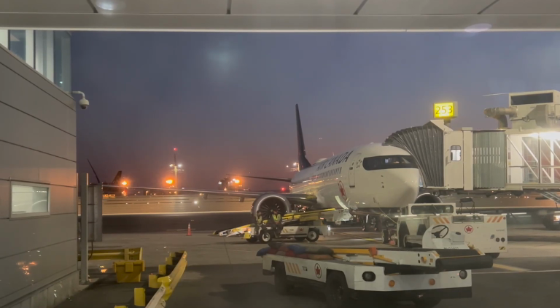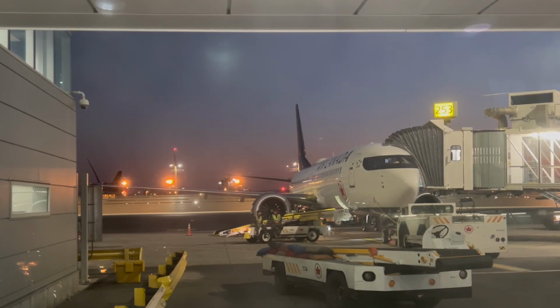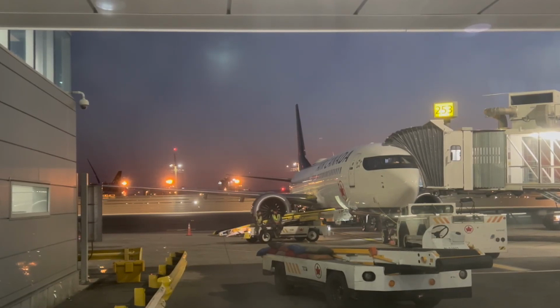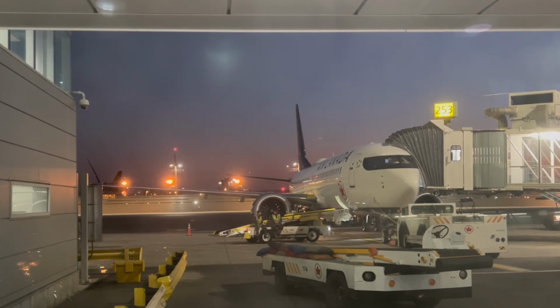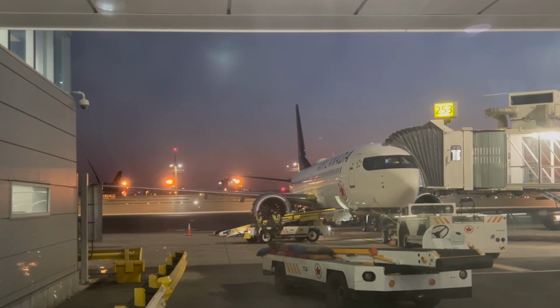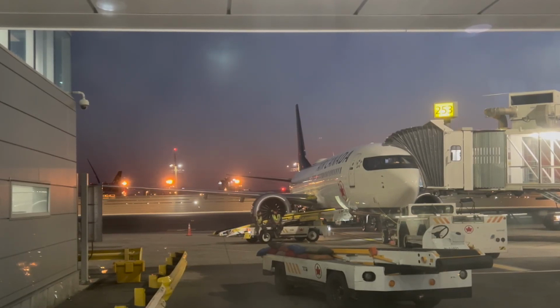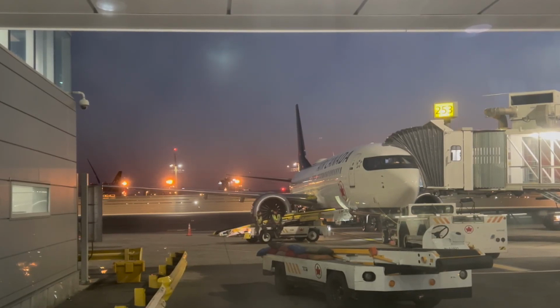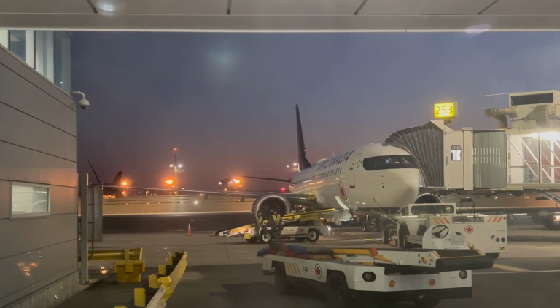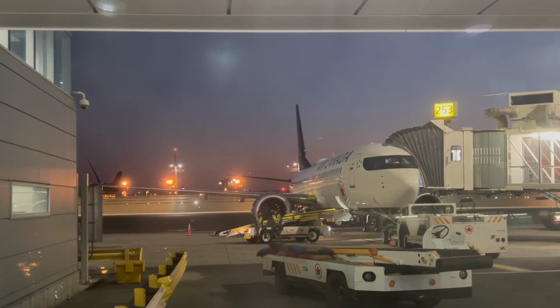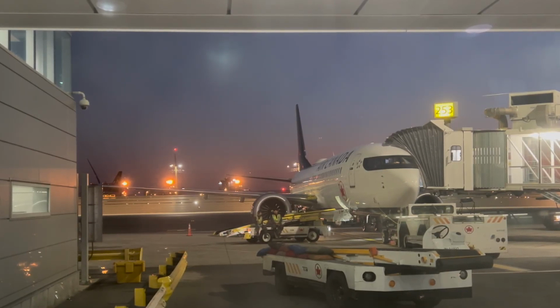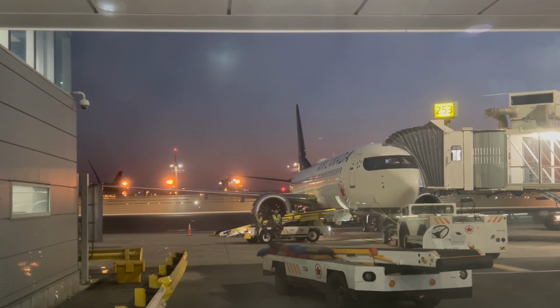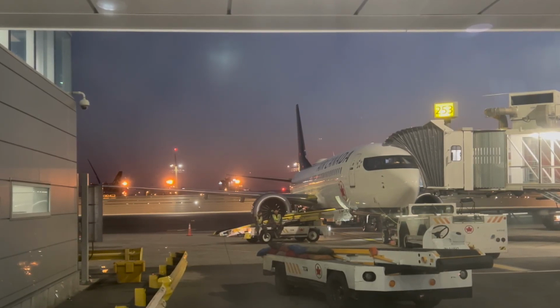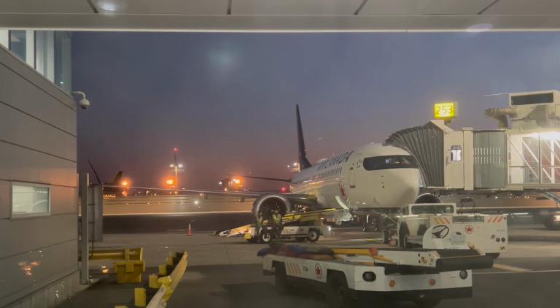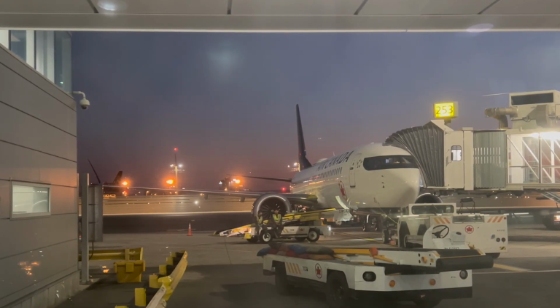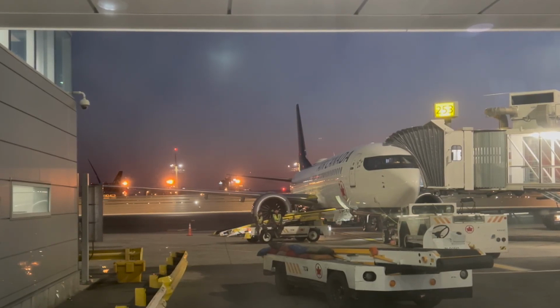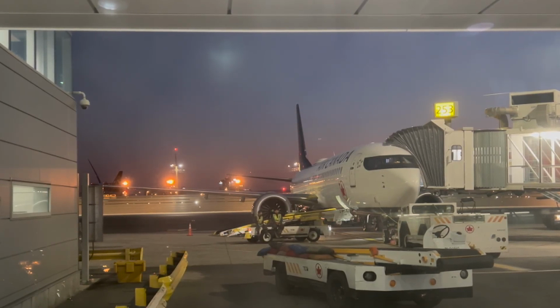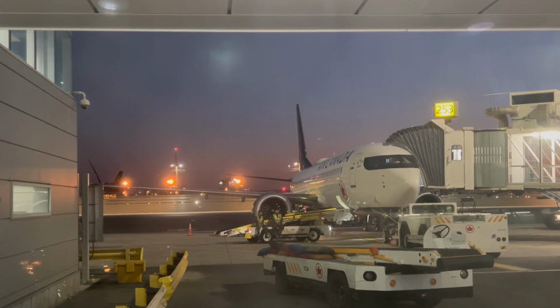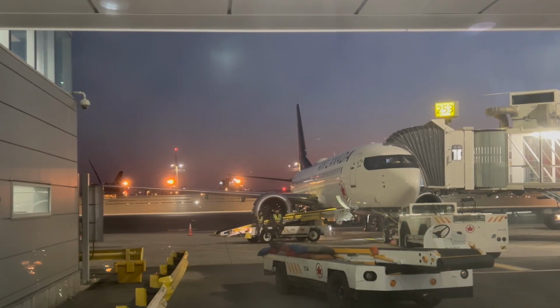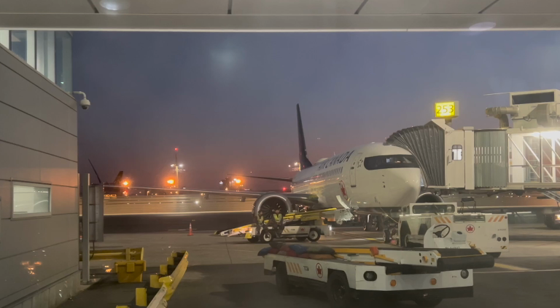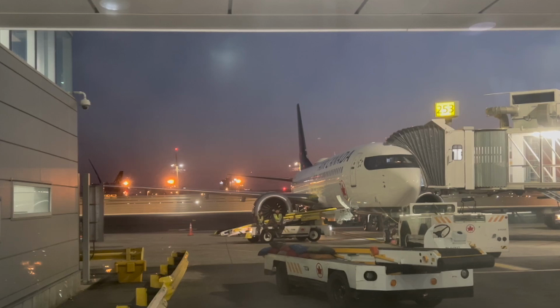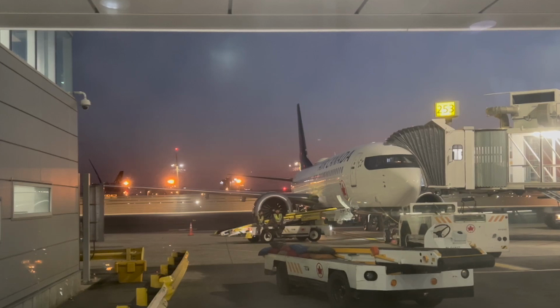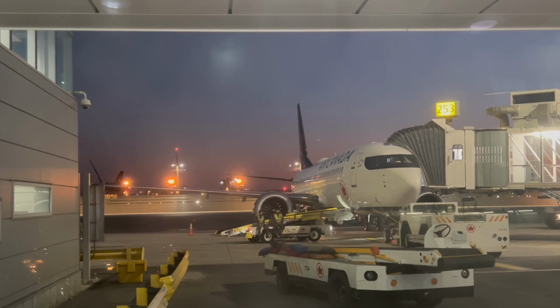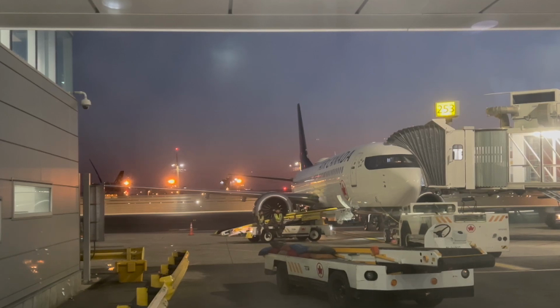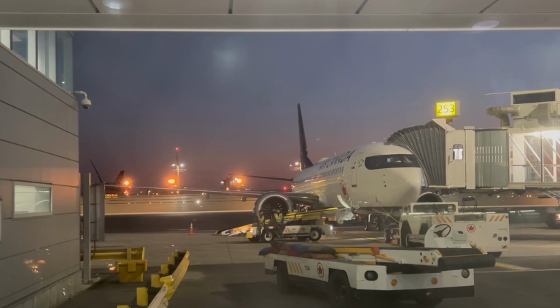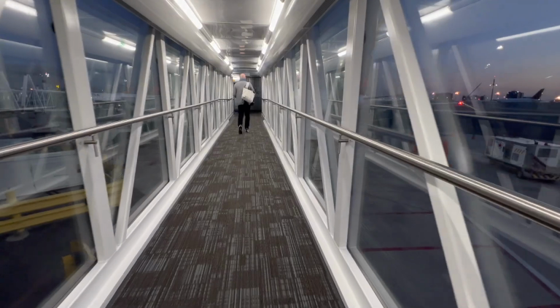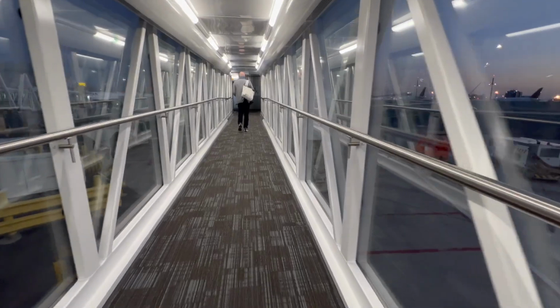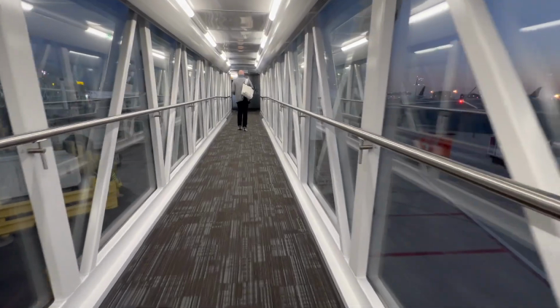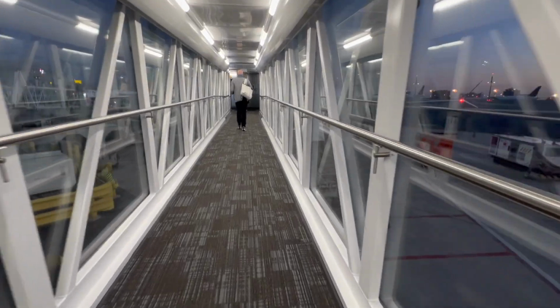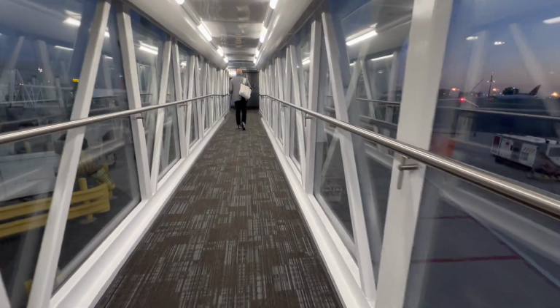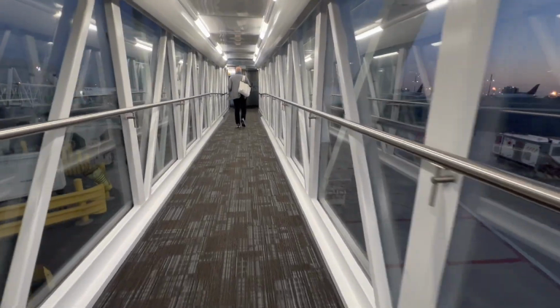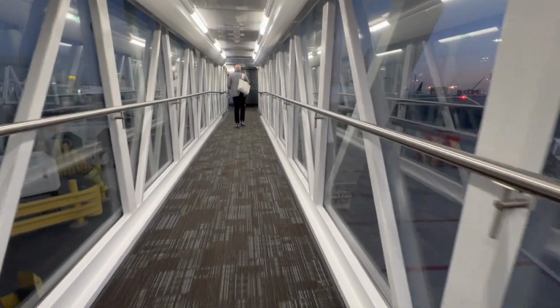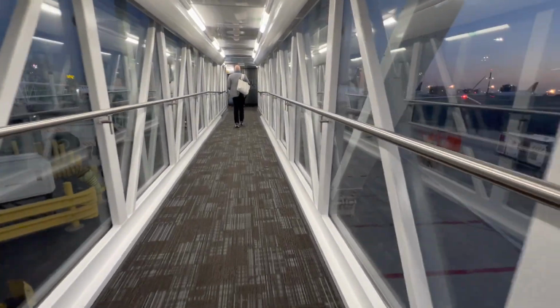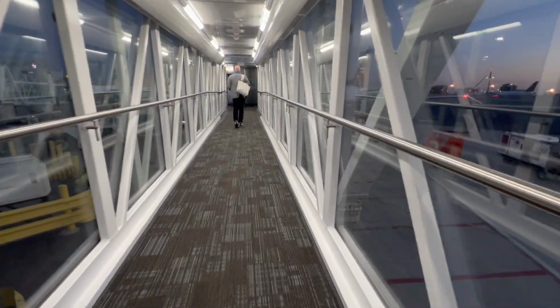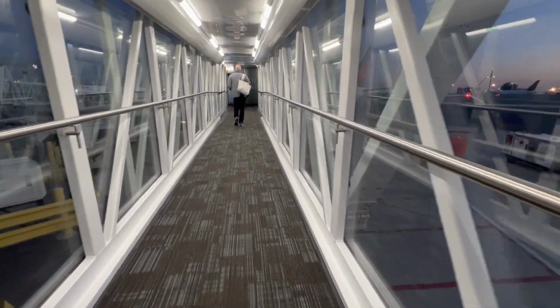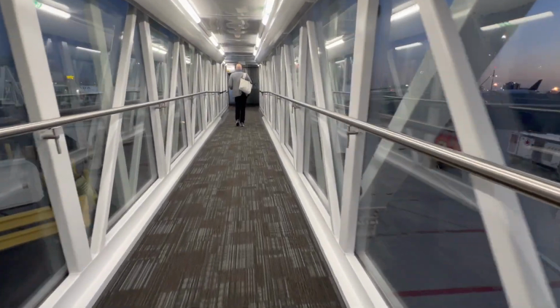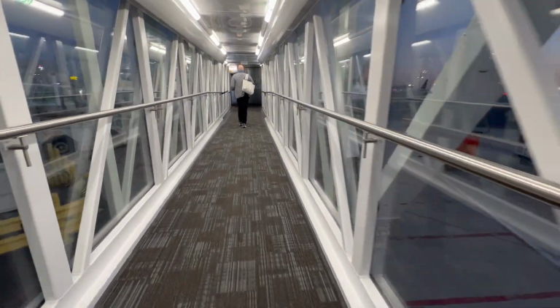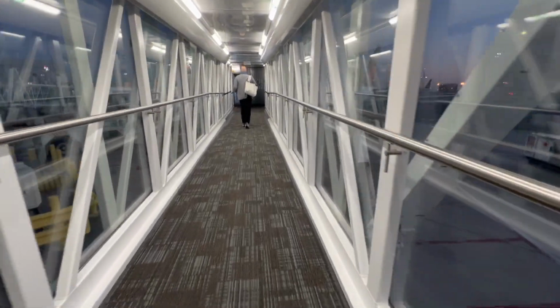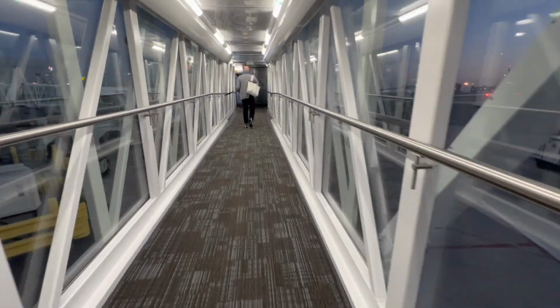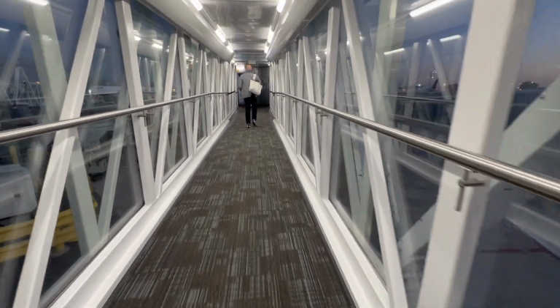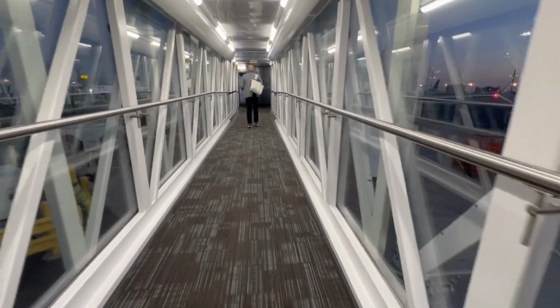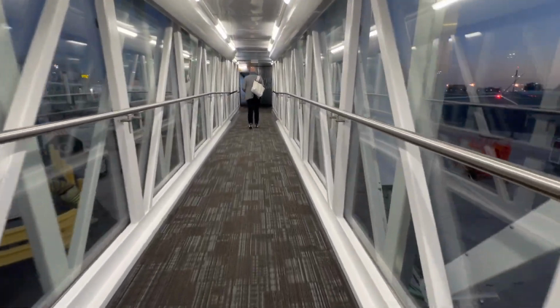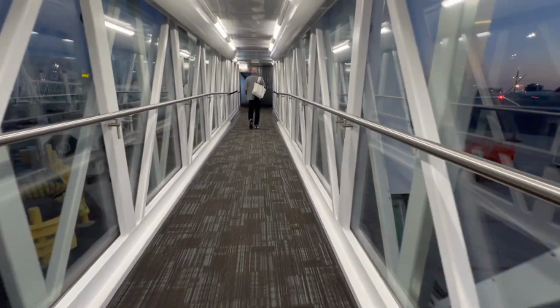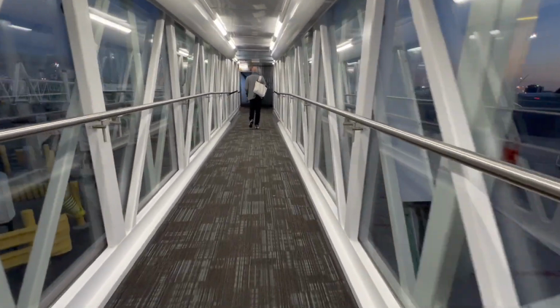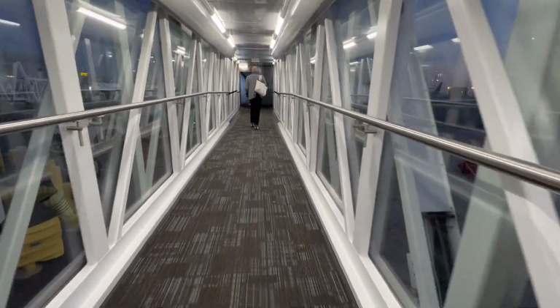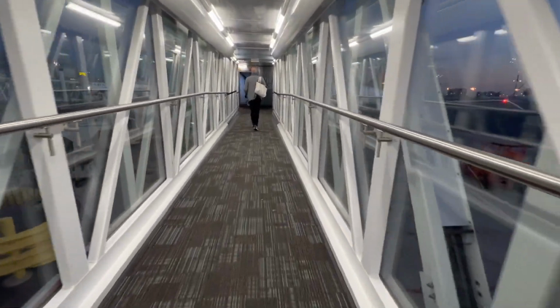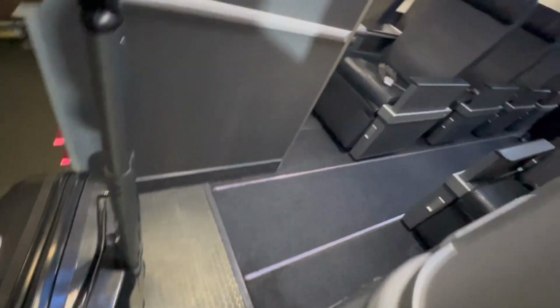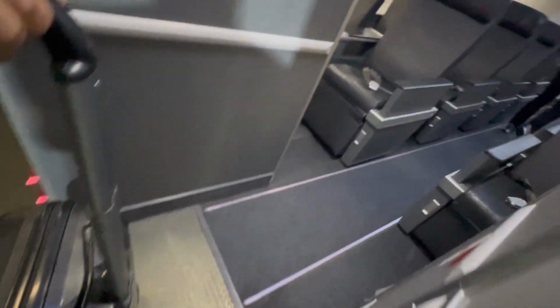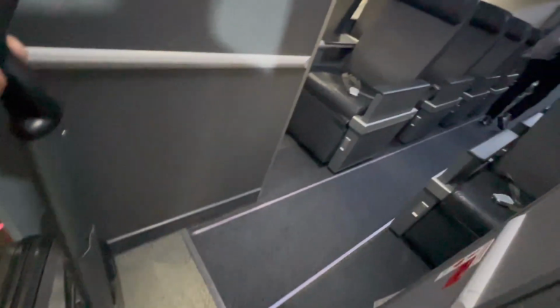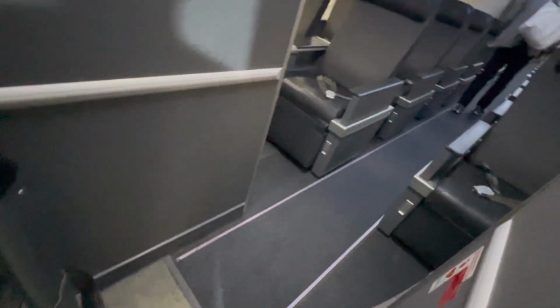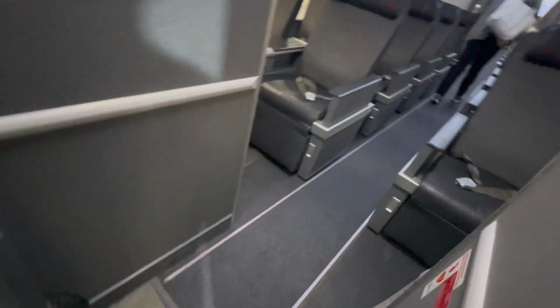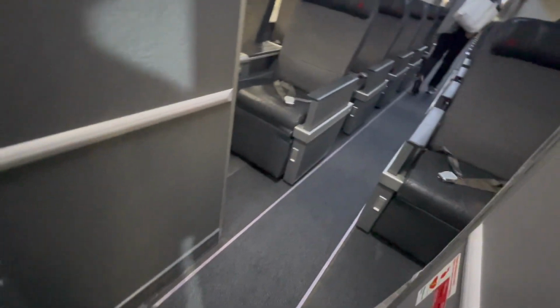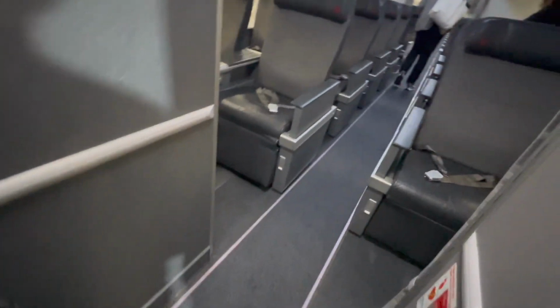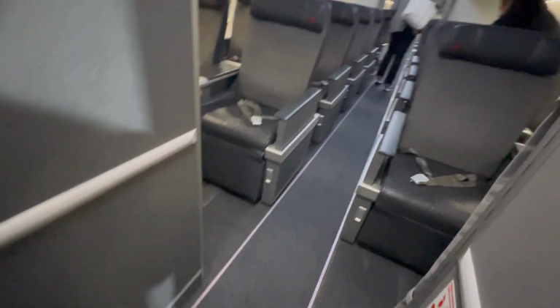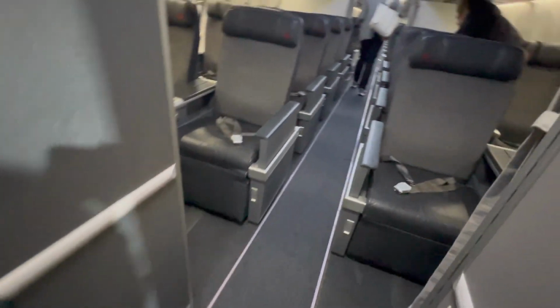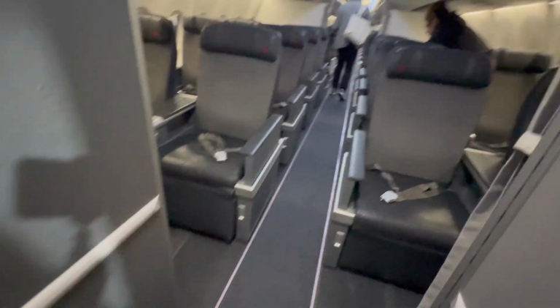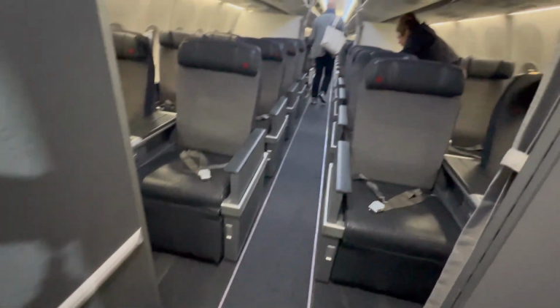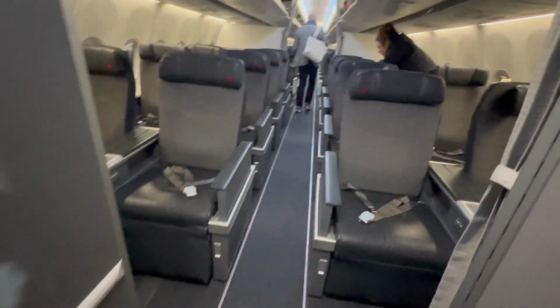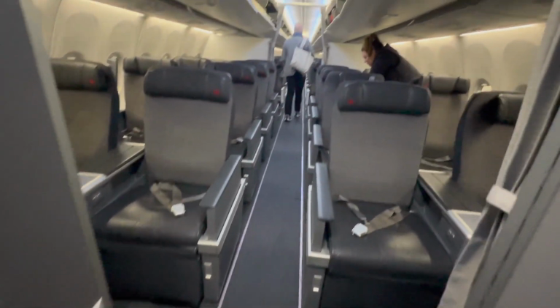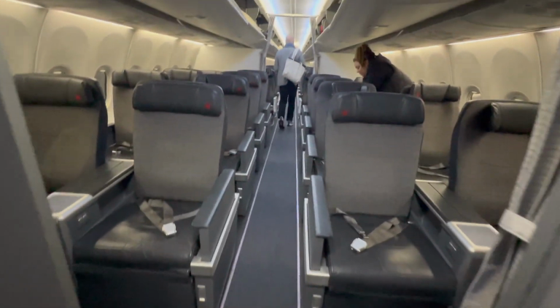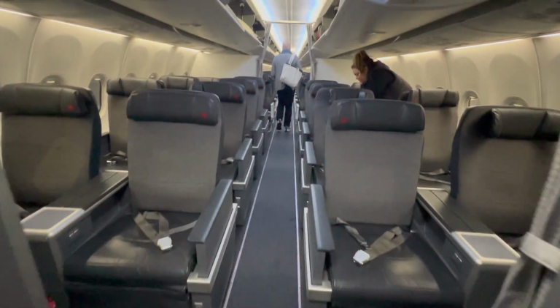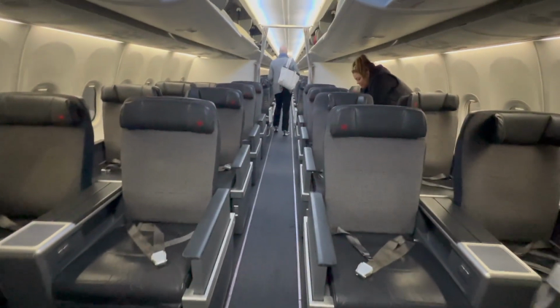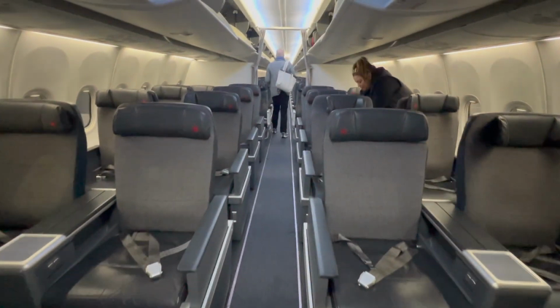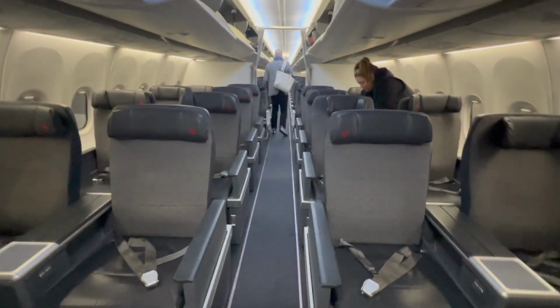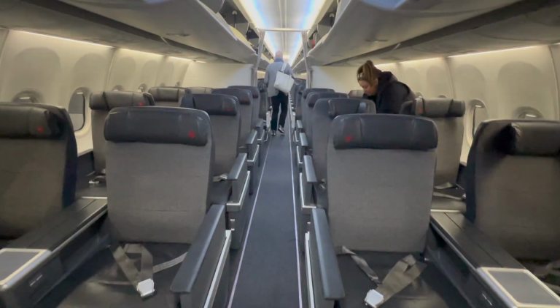Here's my plane for today's flight — a Boeing 737 MAX 8. This was my first time flying a MAX and I was excited.